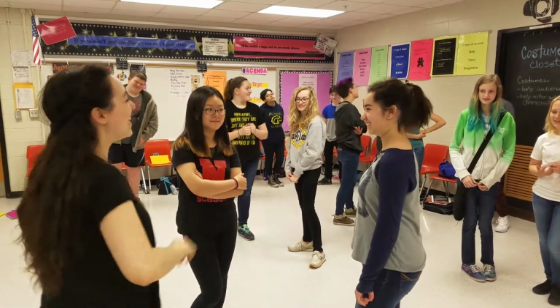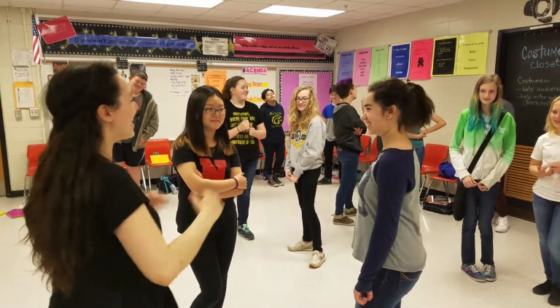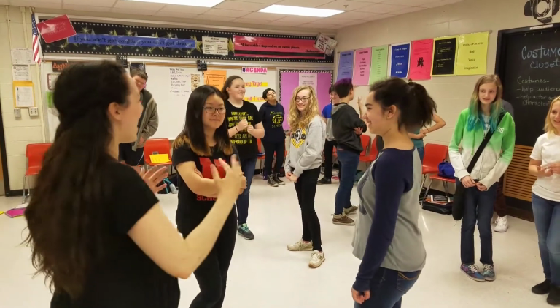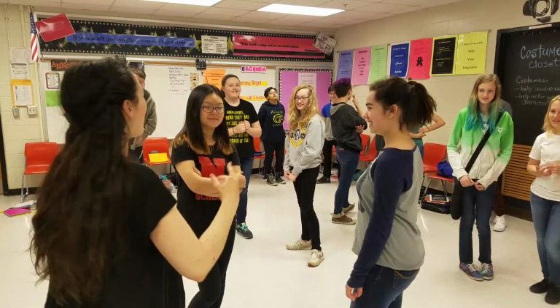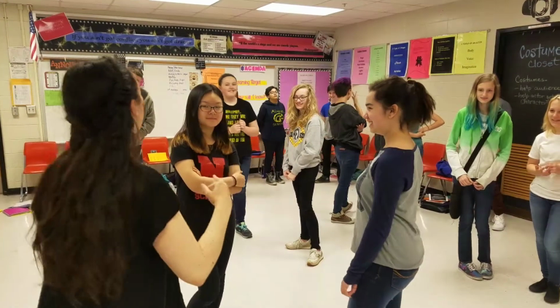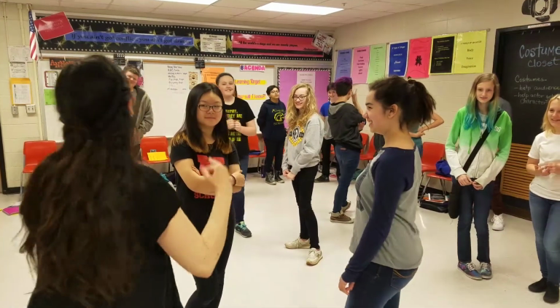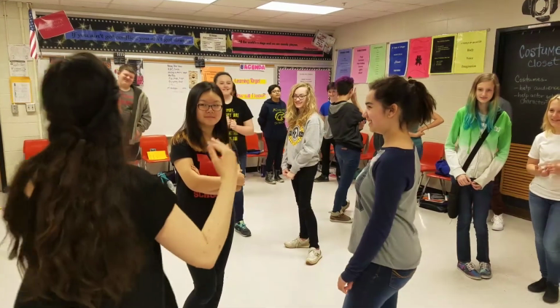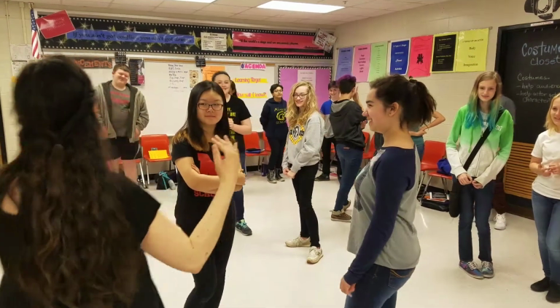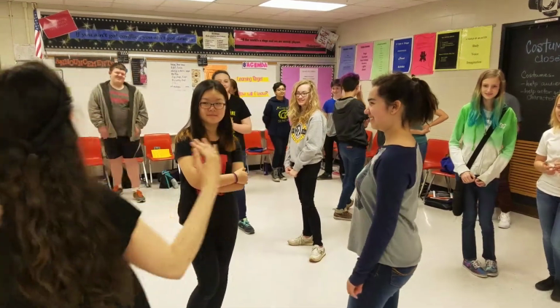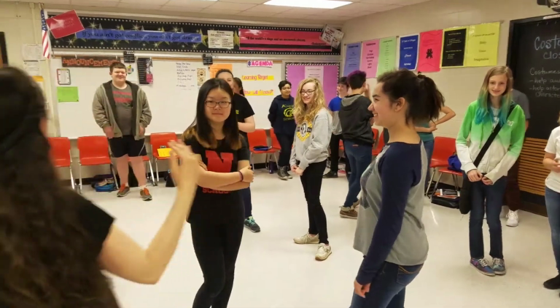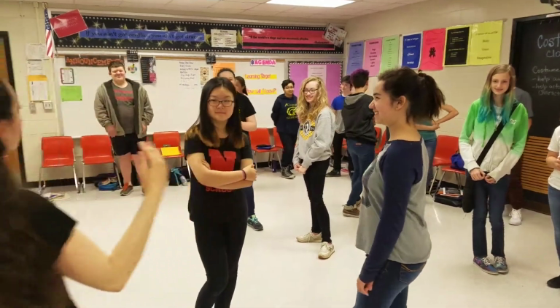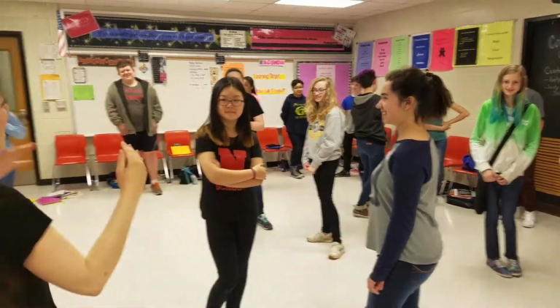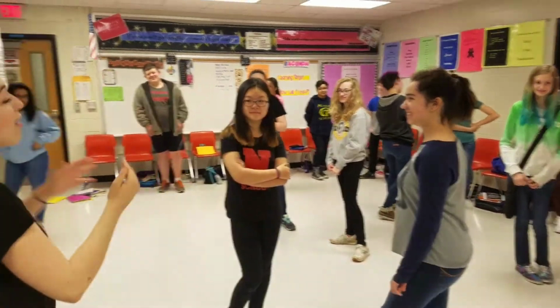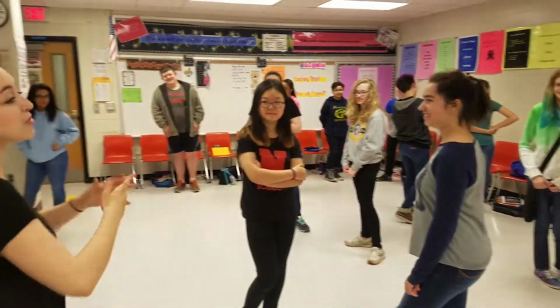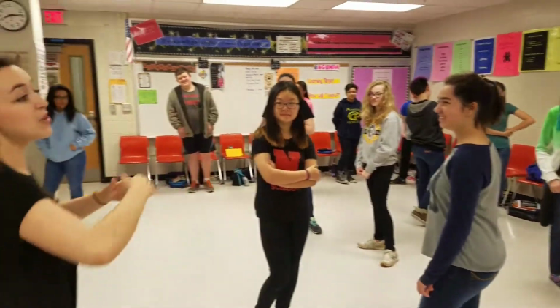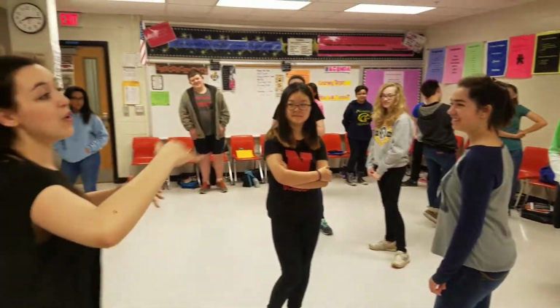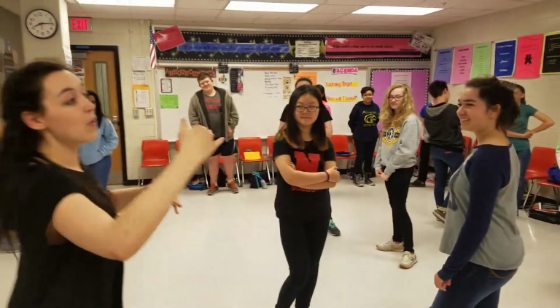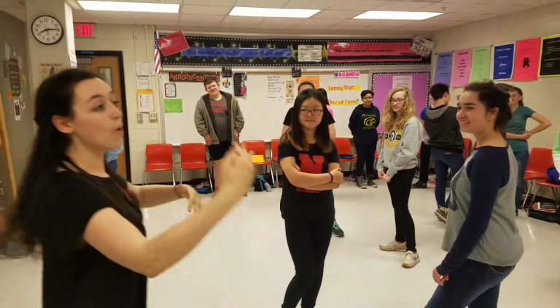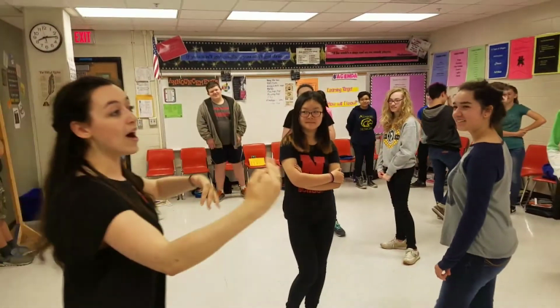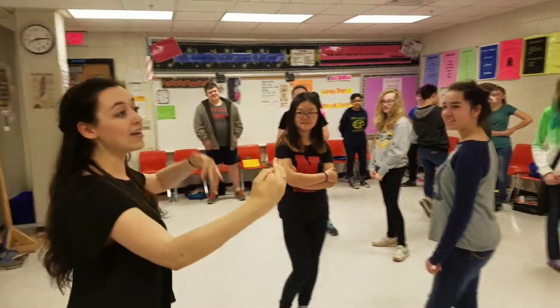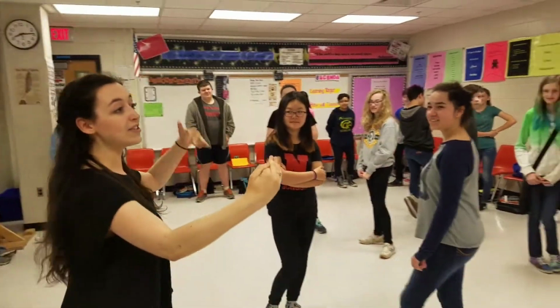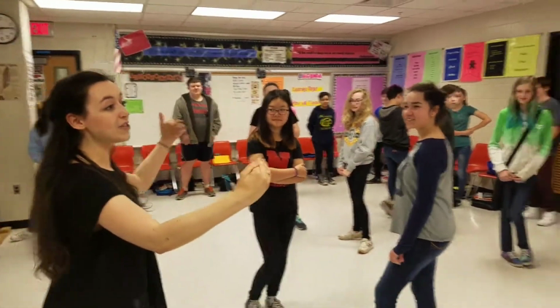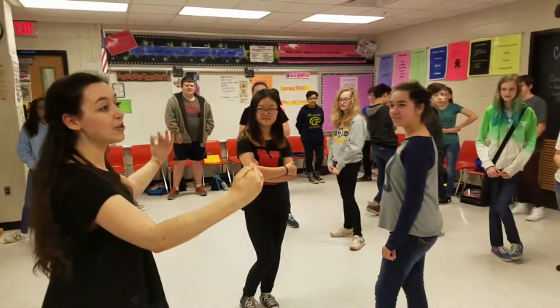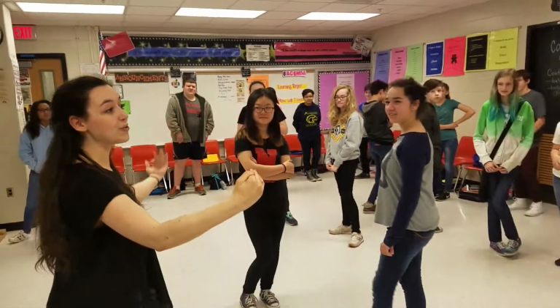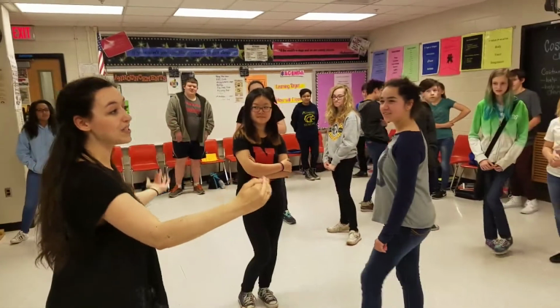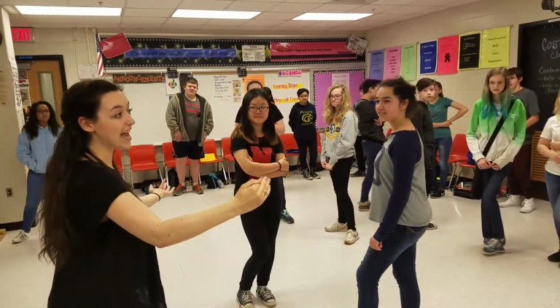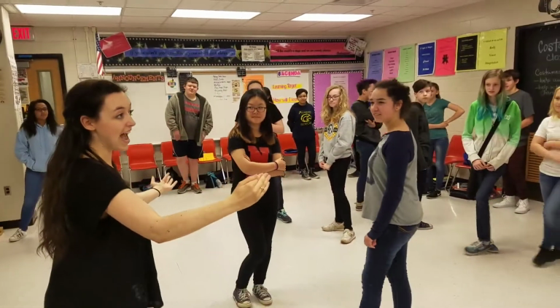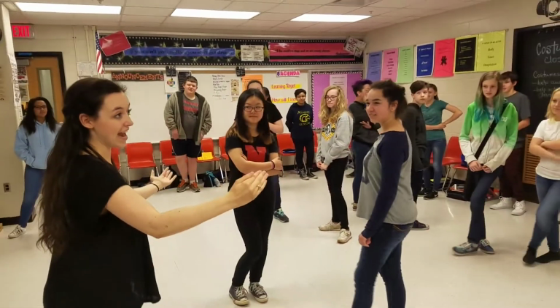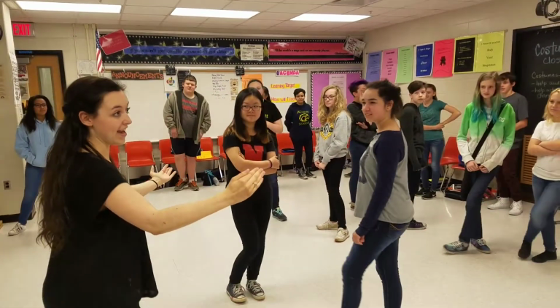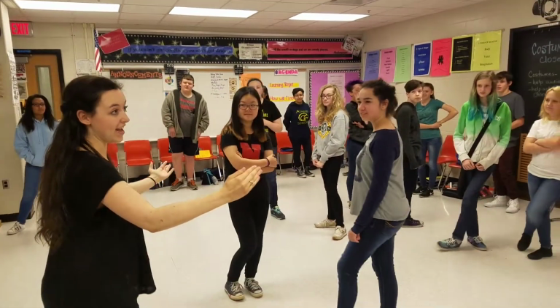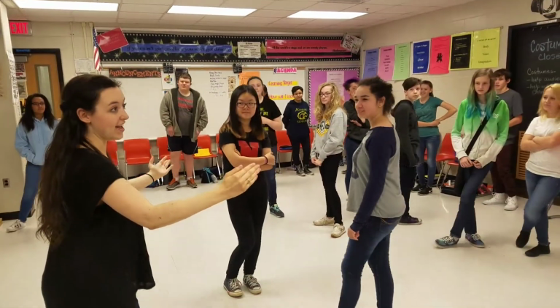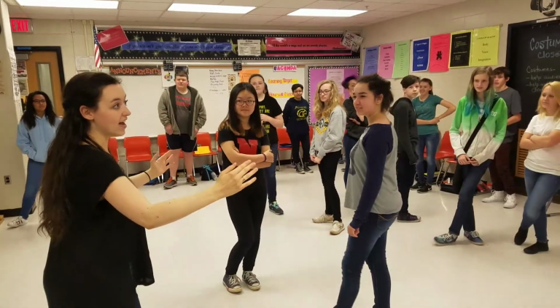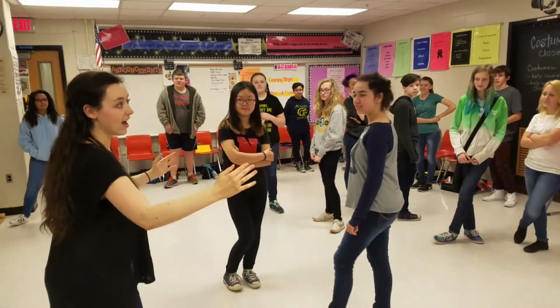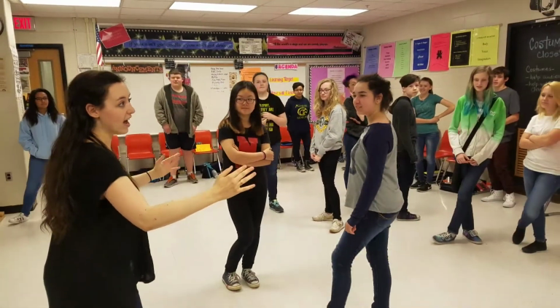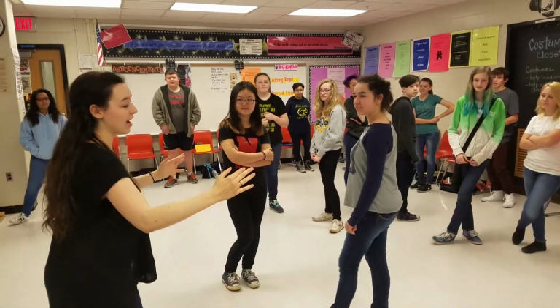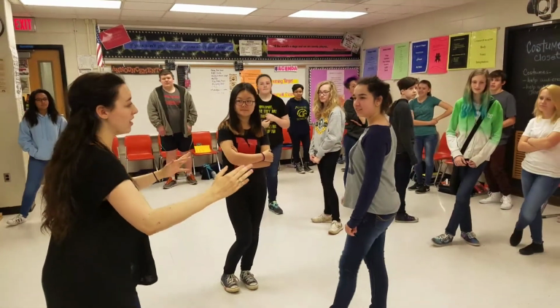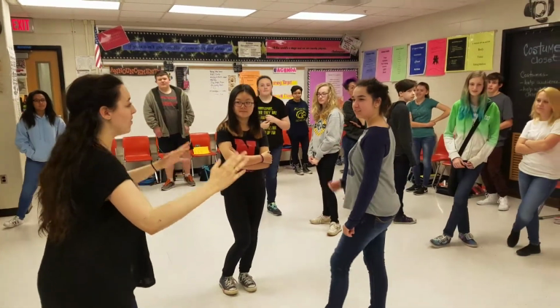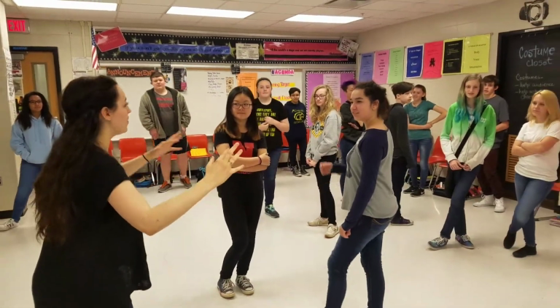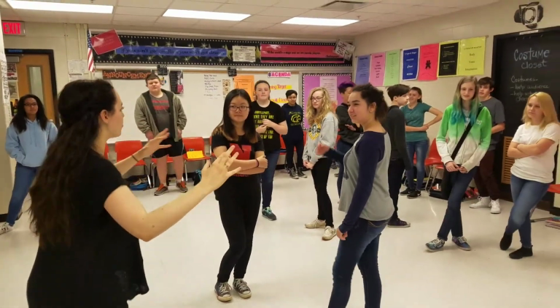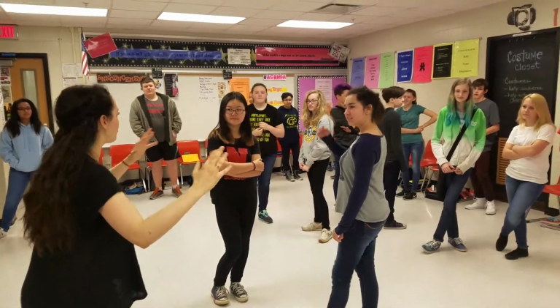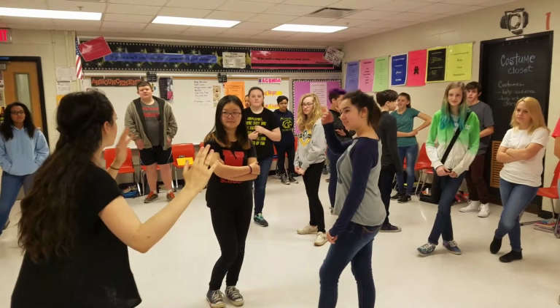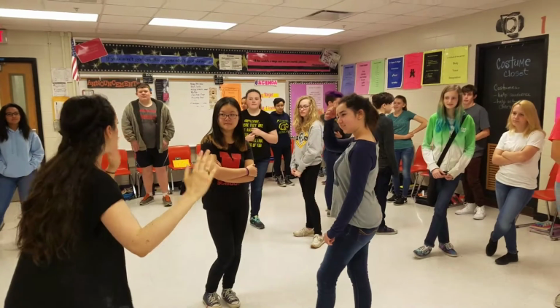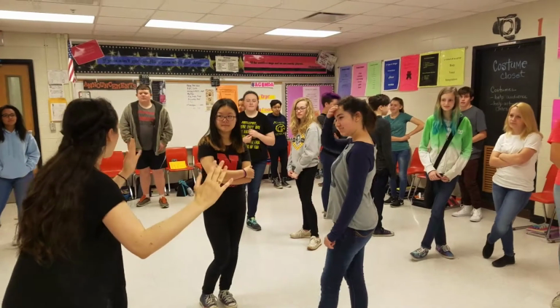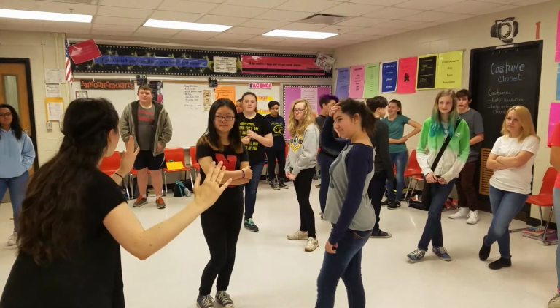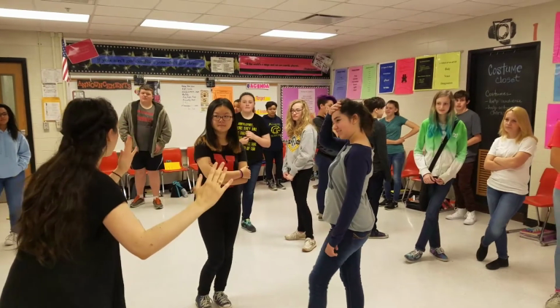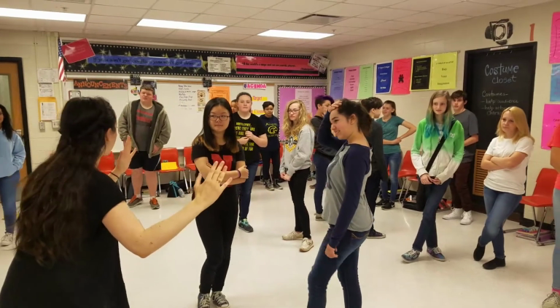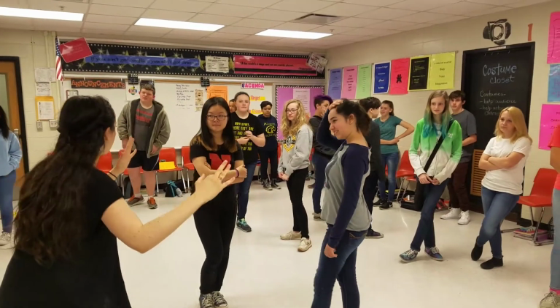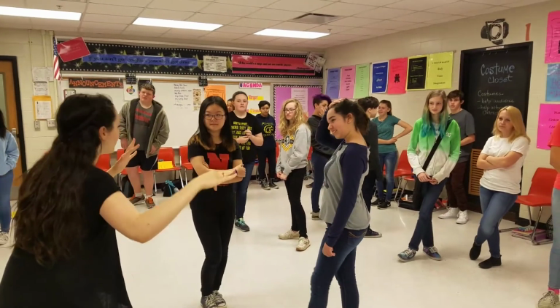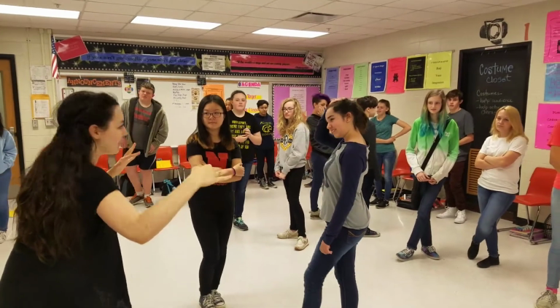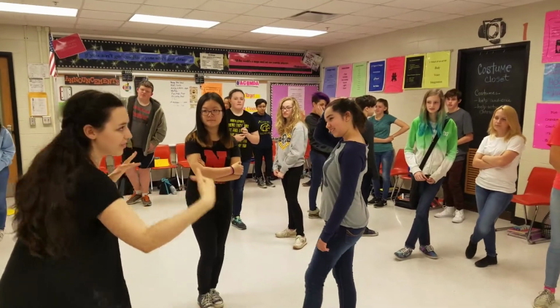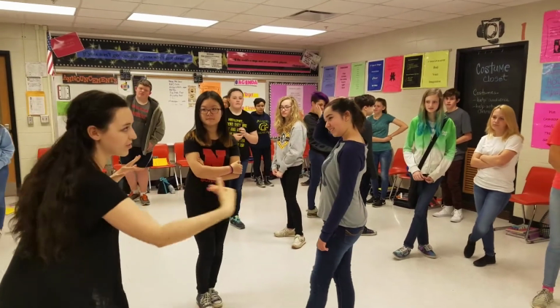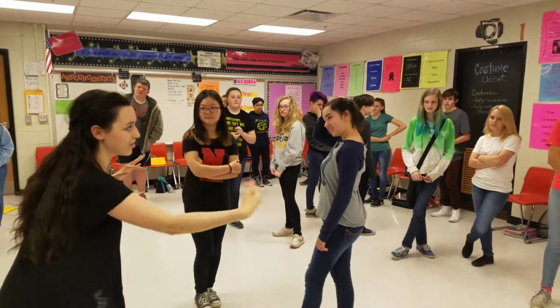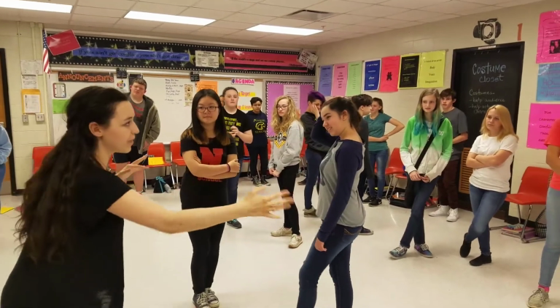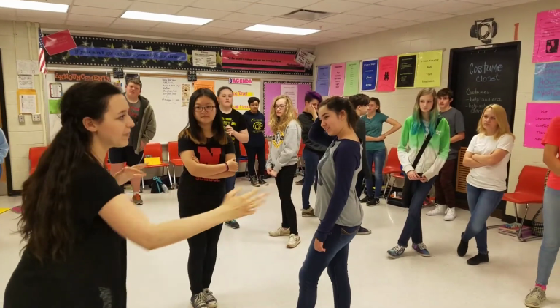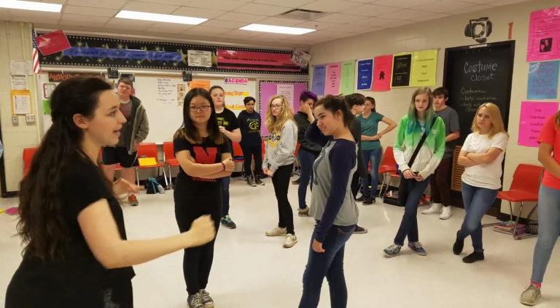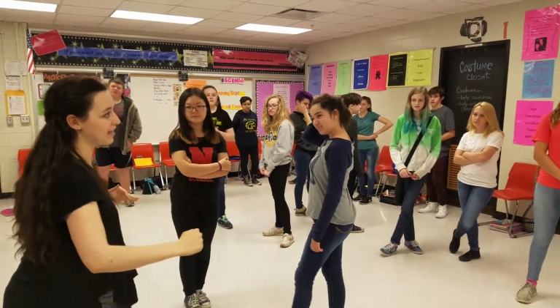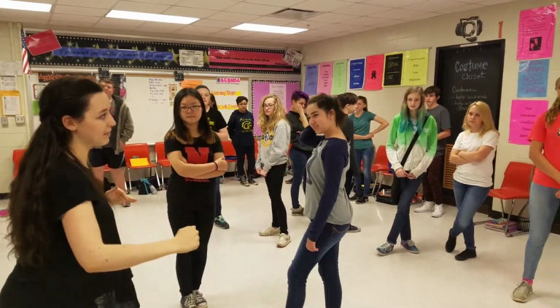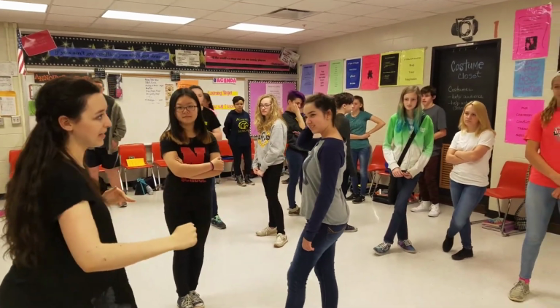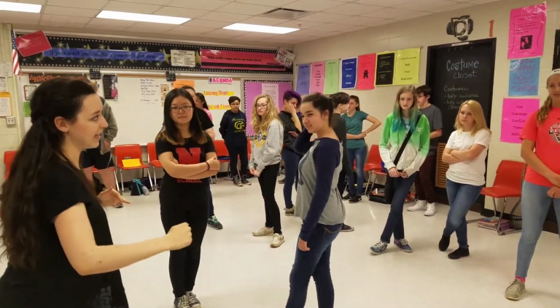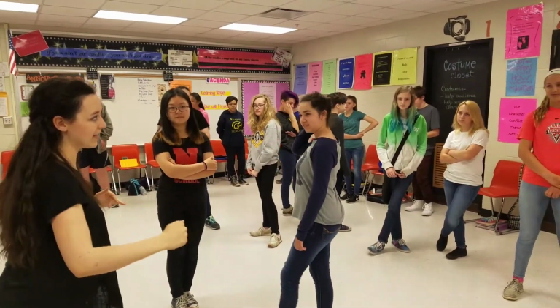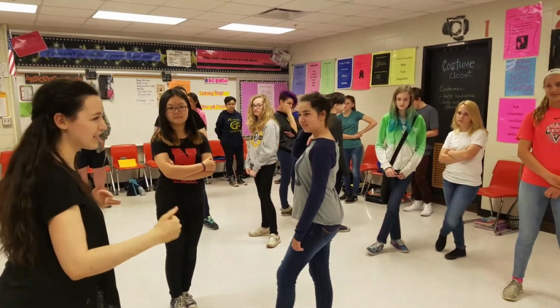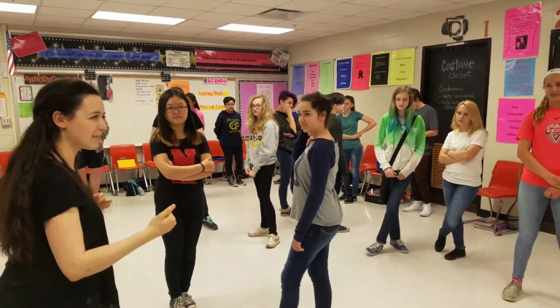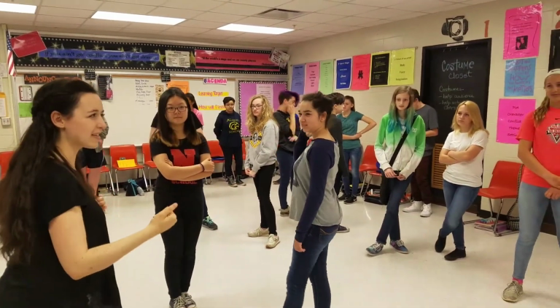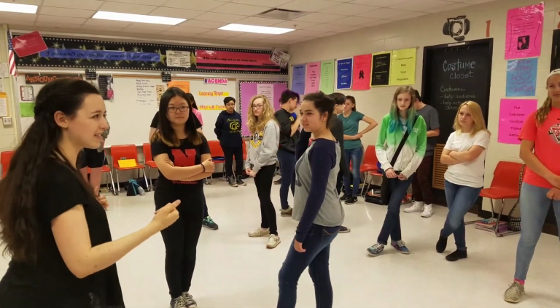Yeah, so you're going to count one, two... ten. So just stop at number ten, and then you start back at the beginning. Does that make sense?